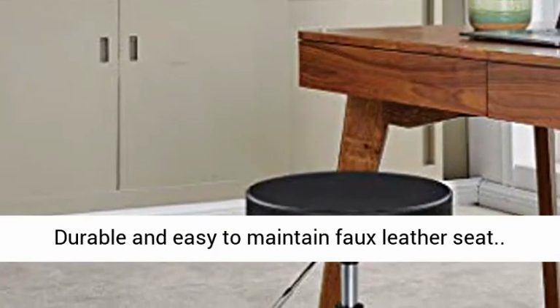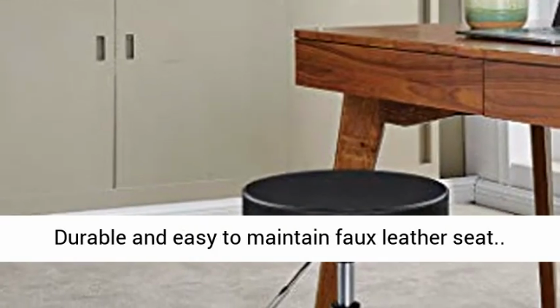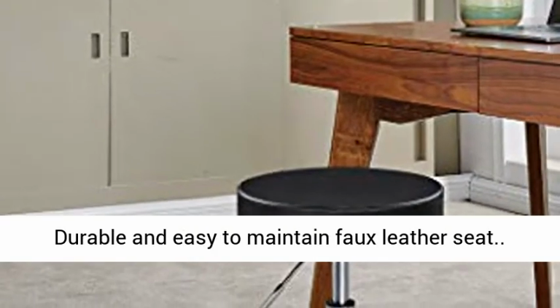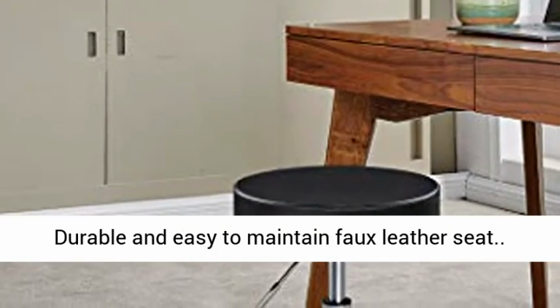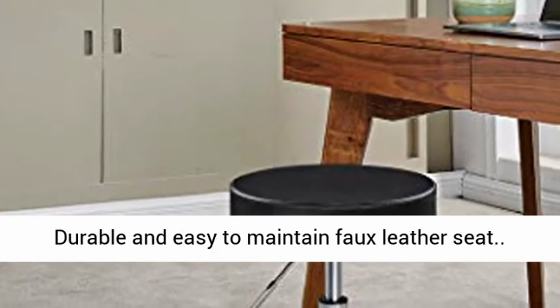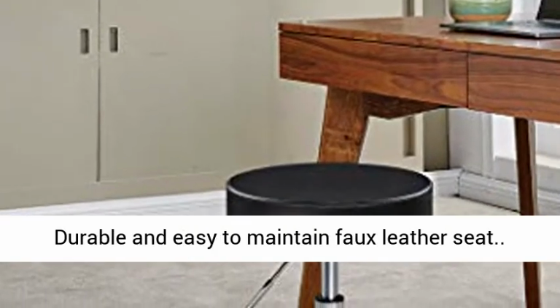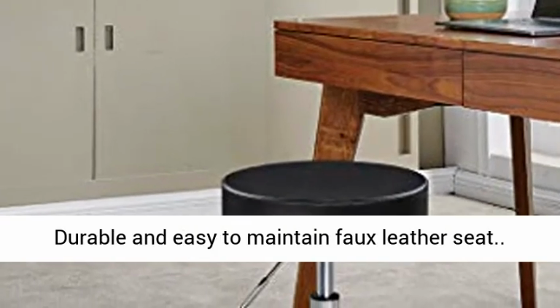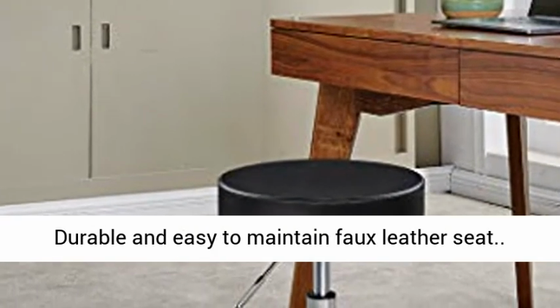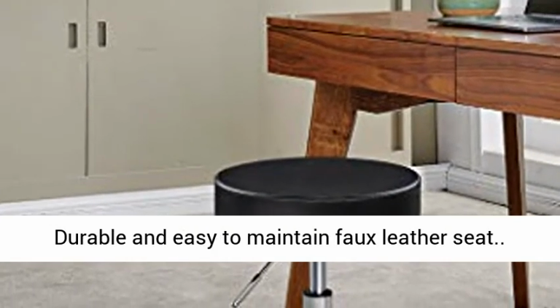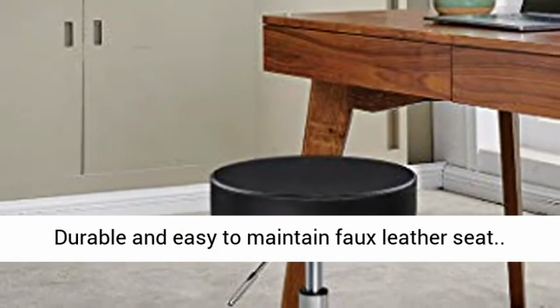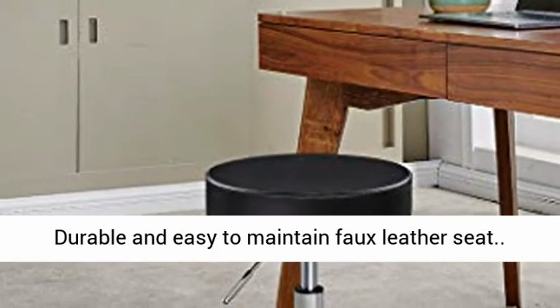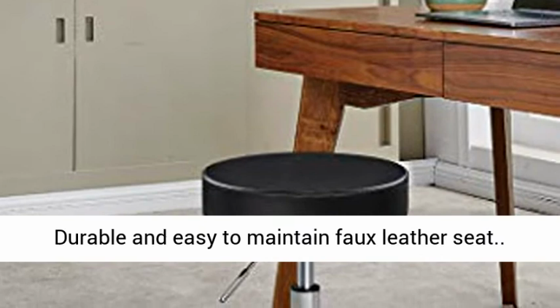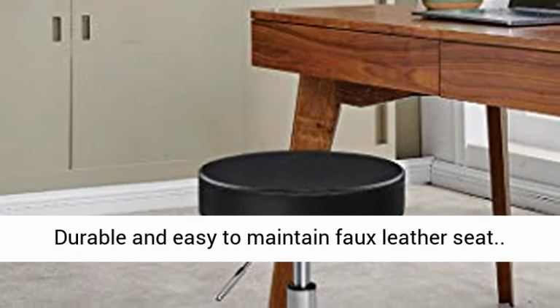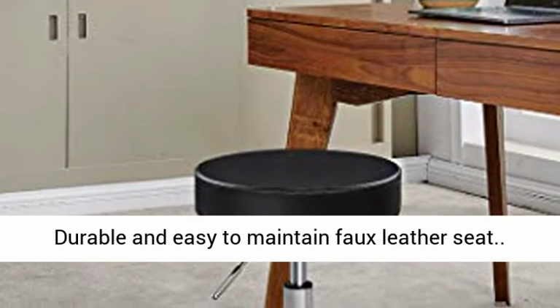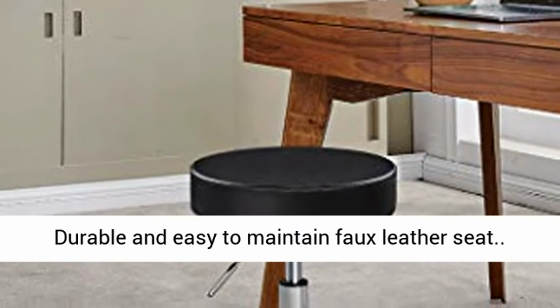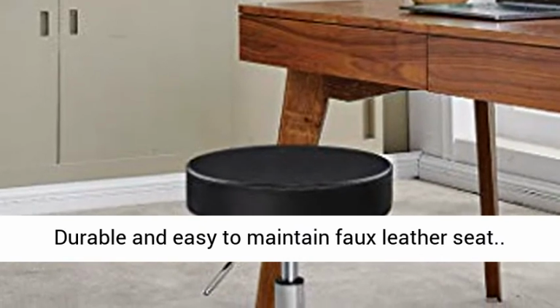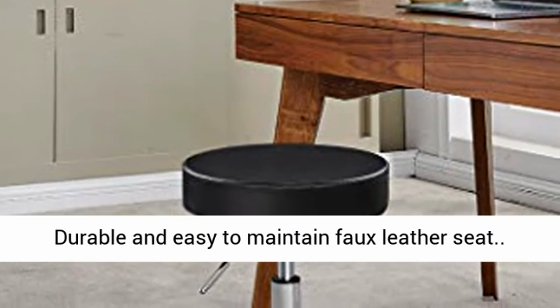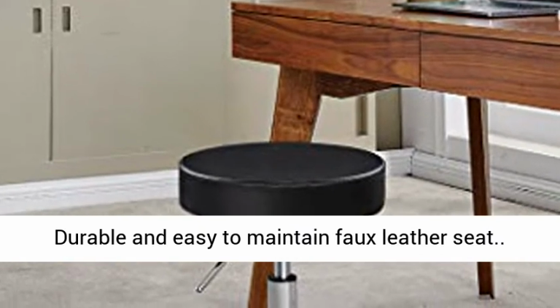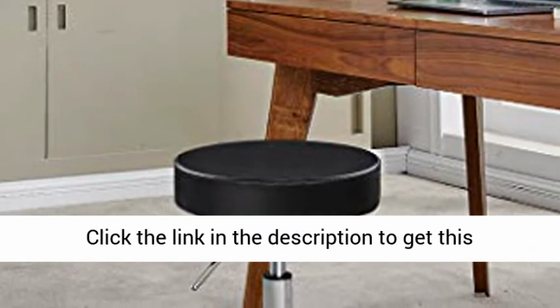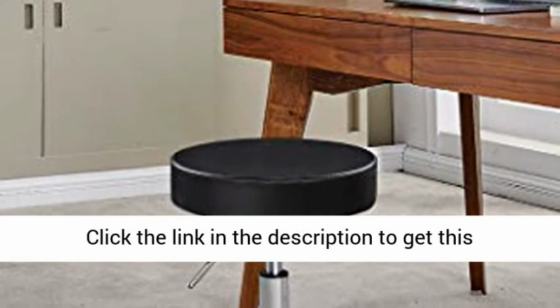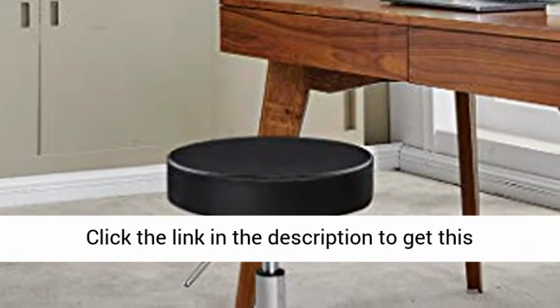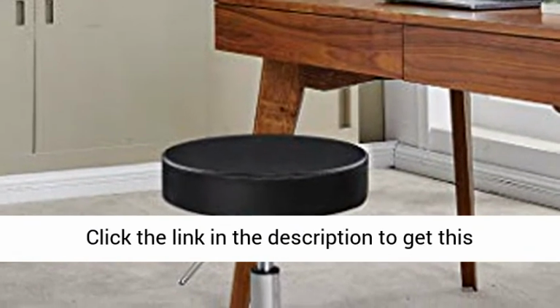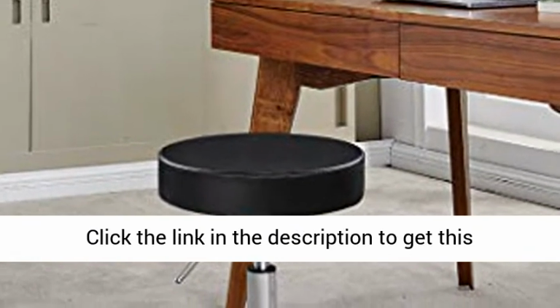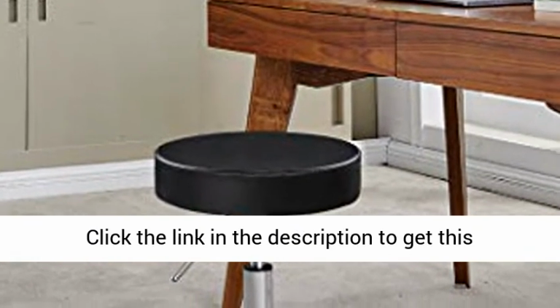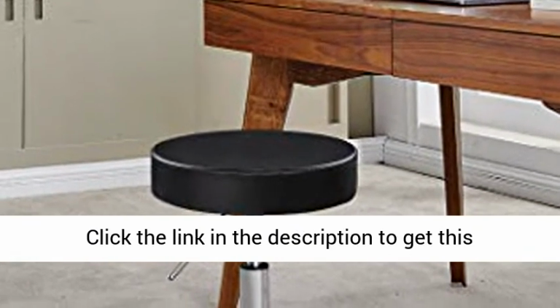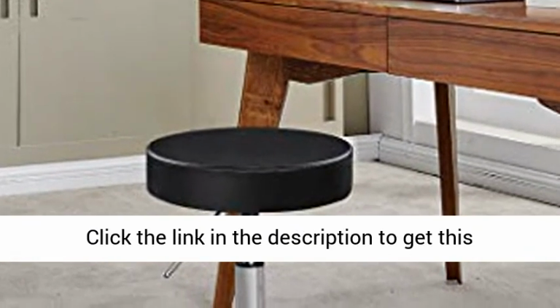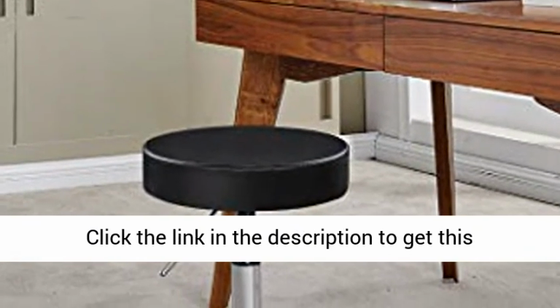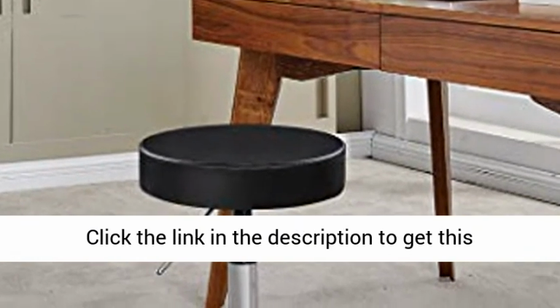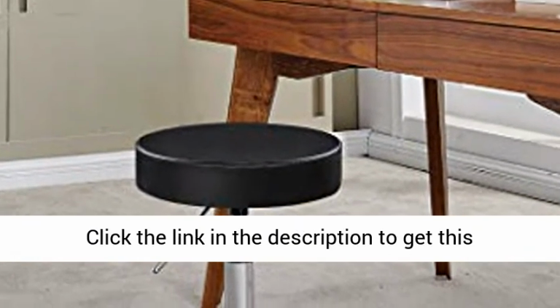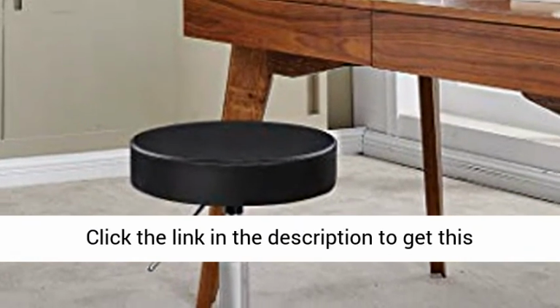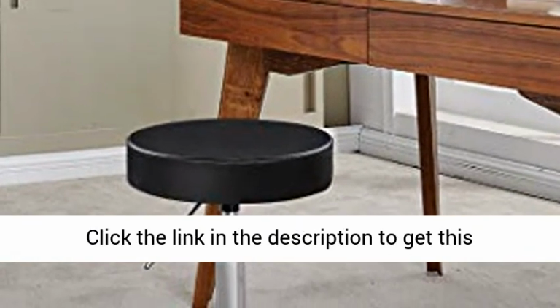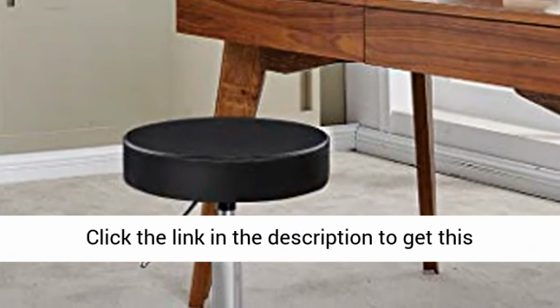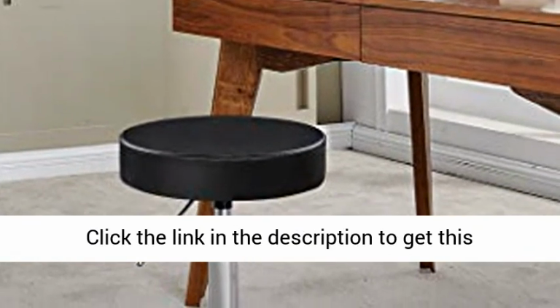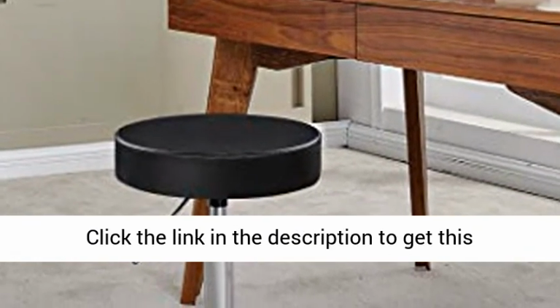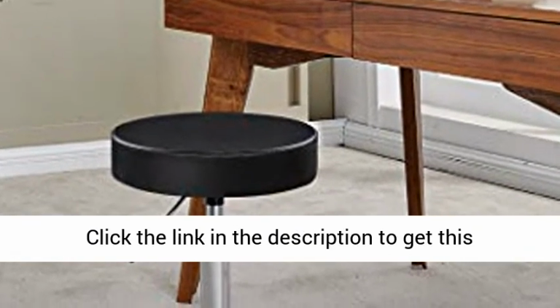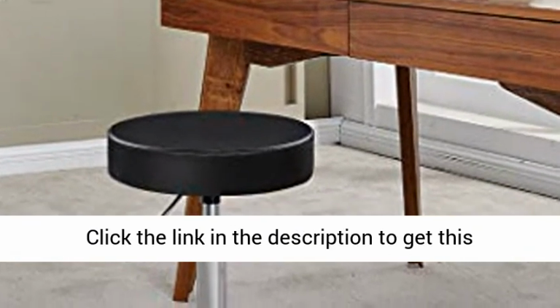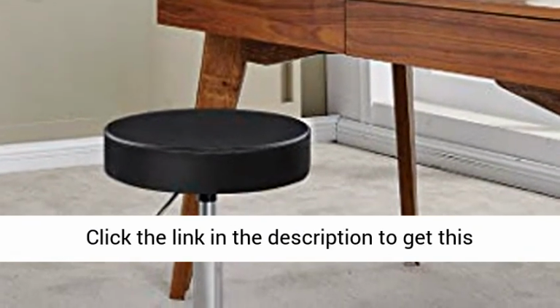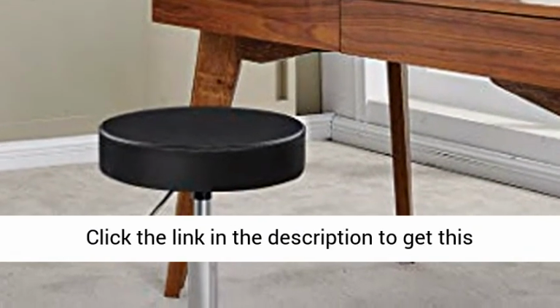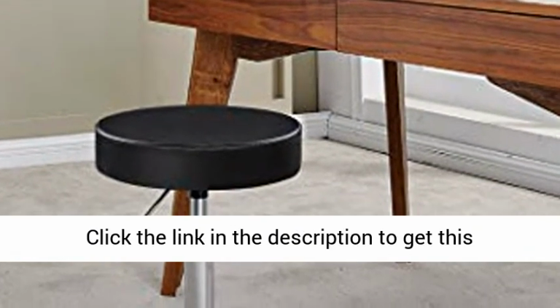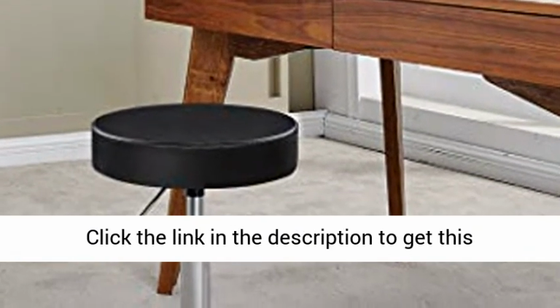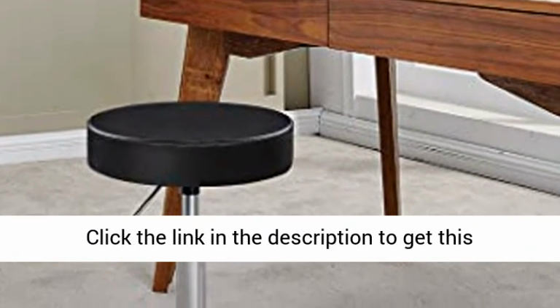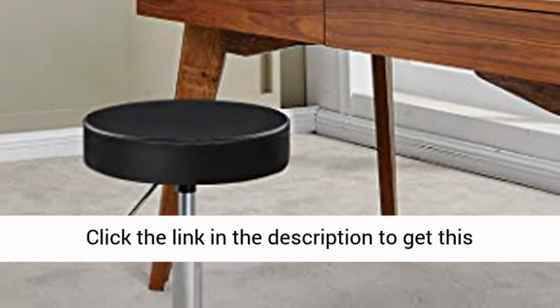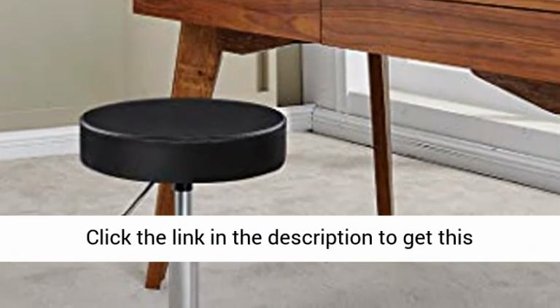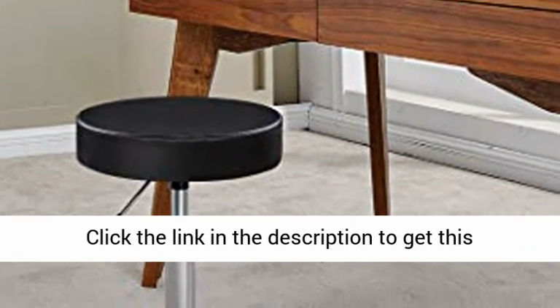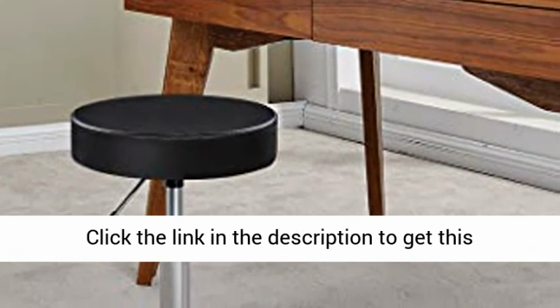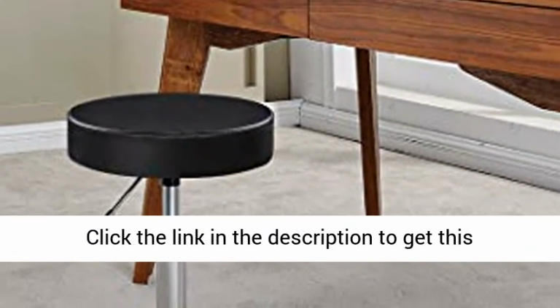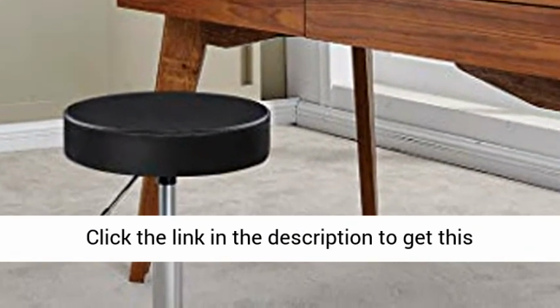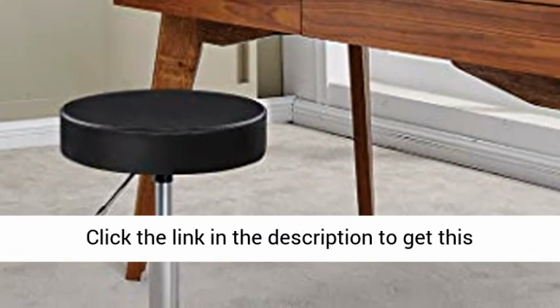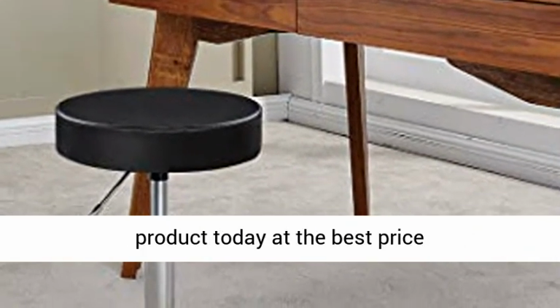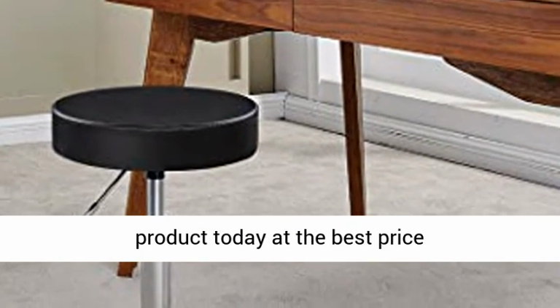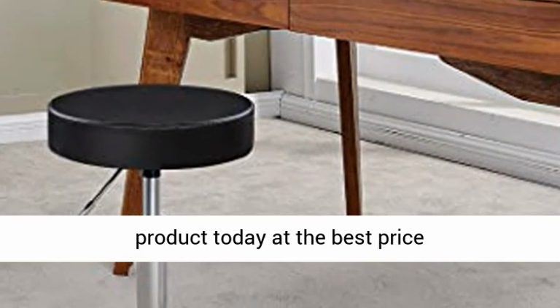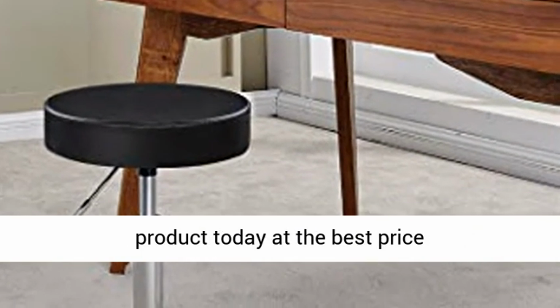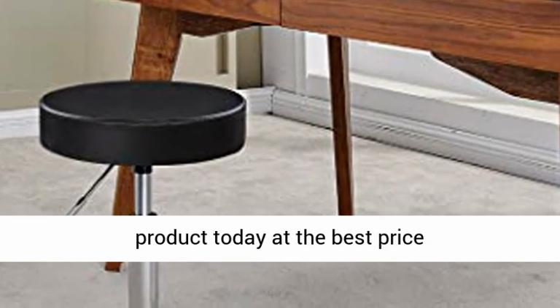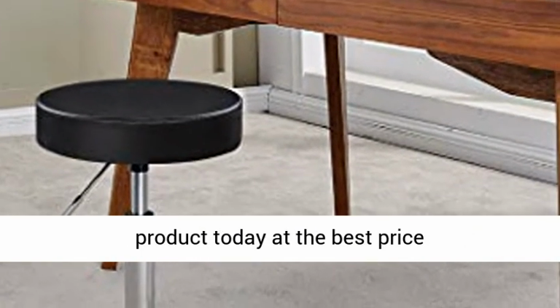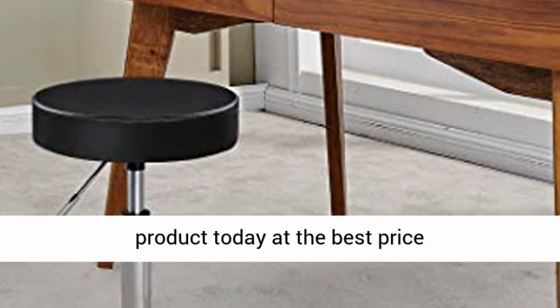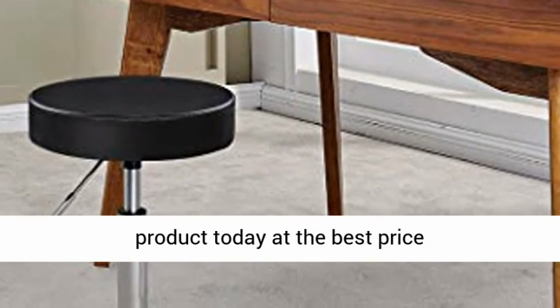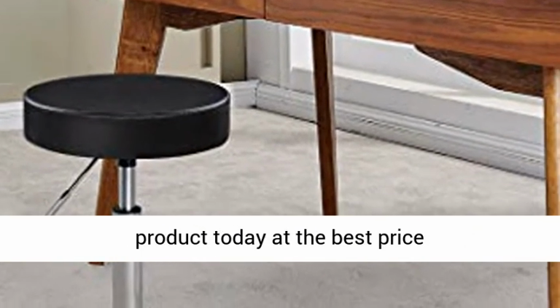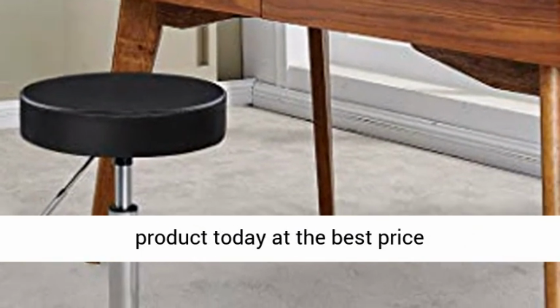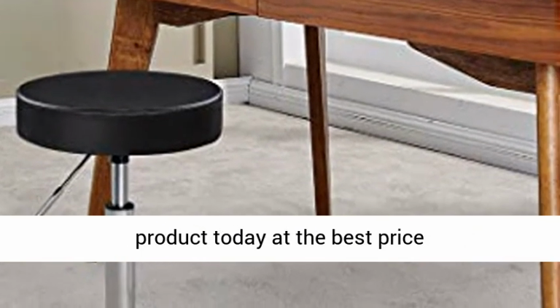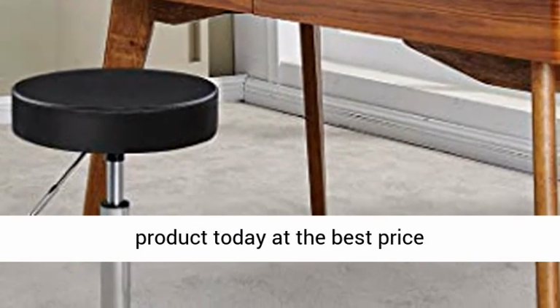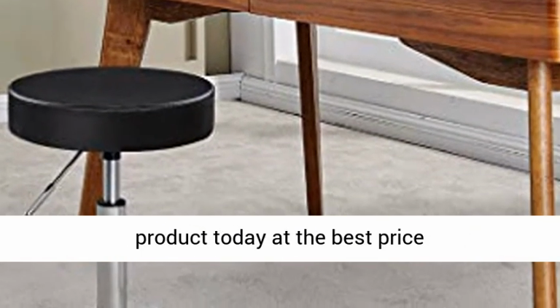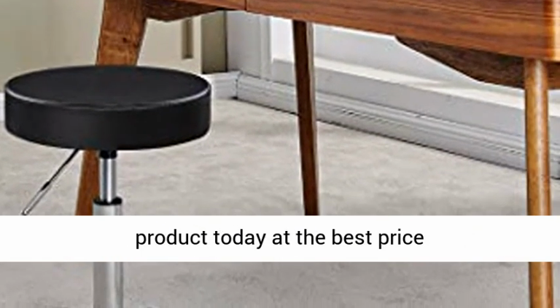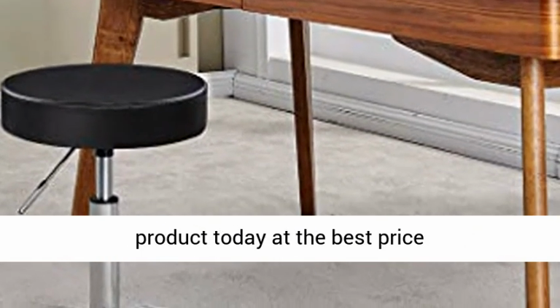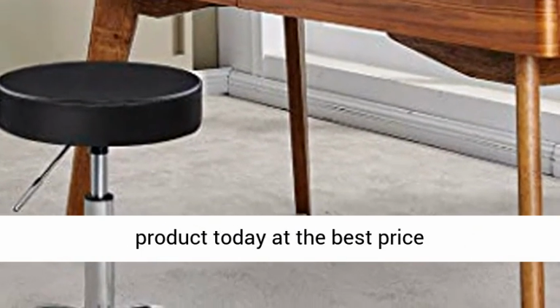Durable and easy to maintain faux leather seat. Click the link in the description to get this product today at the best price.